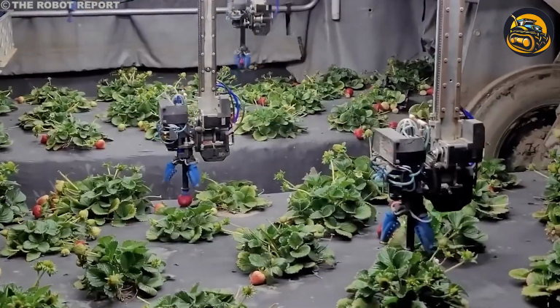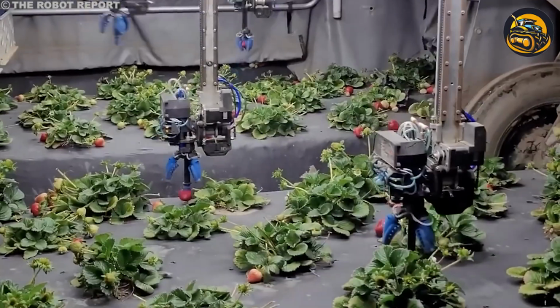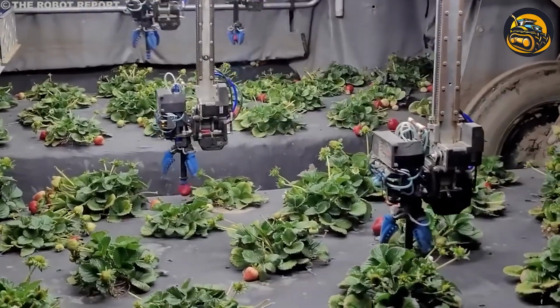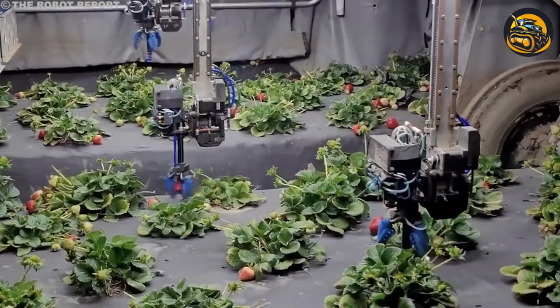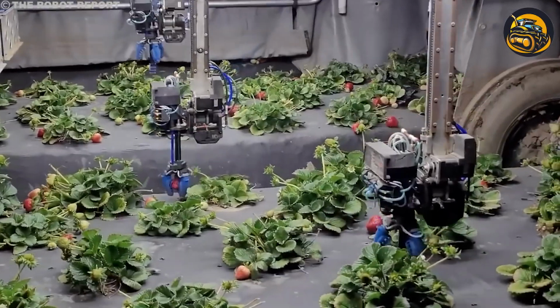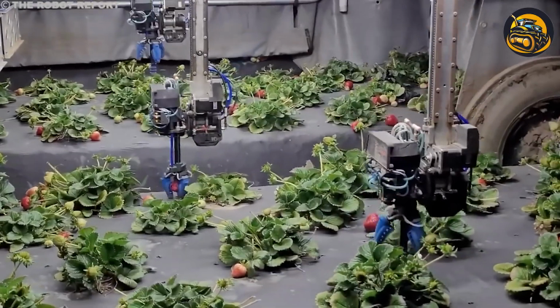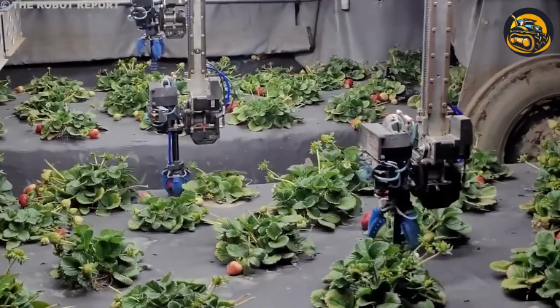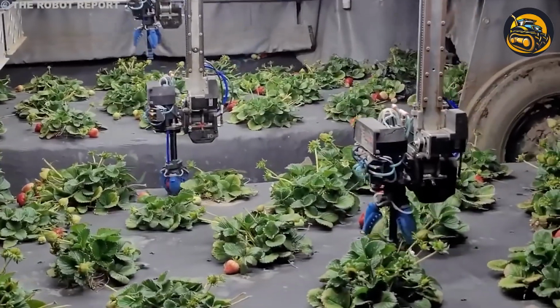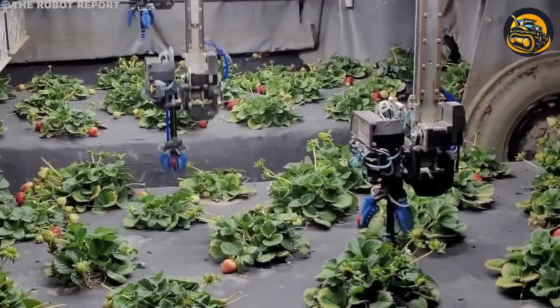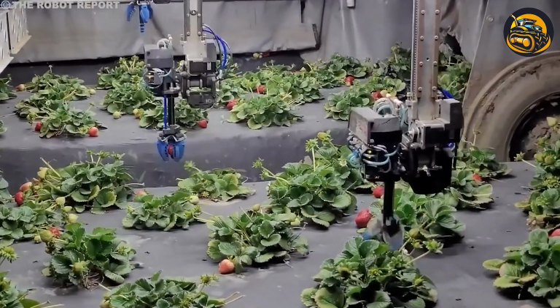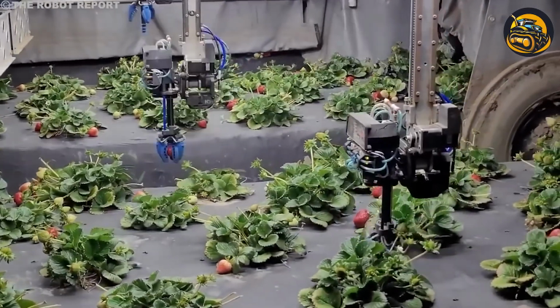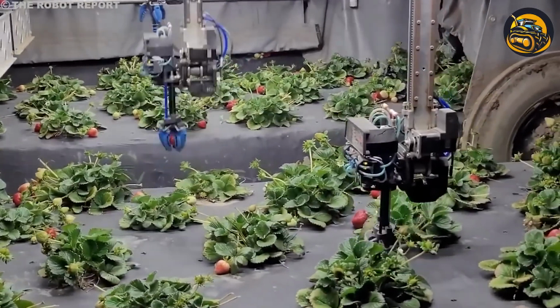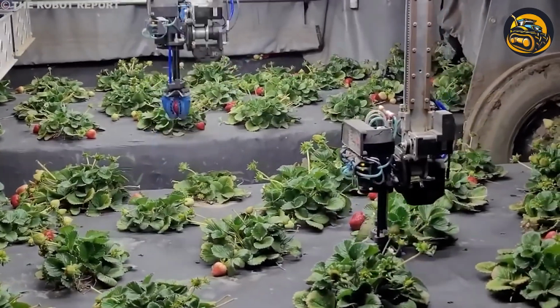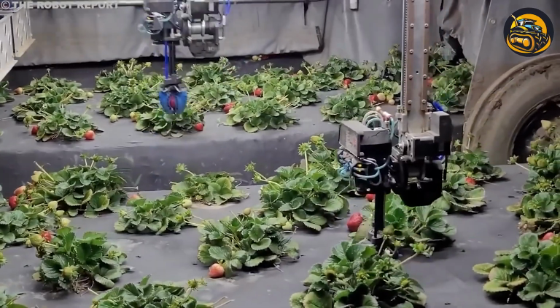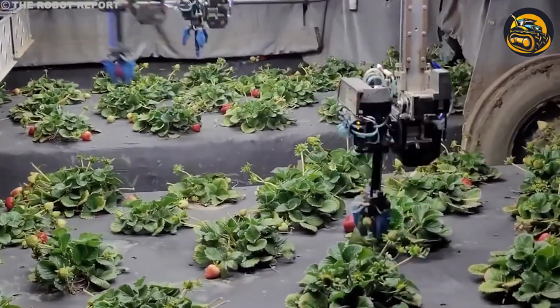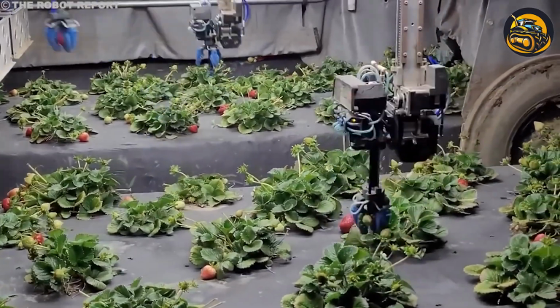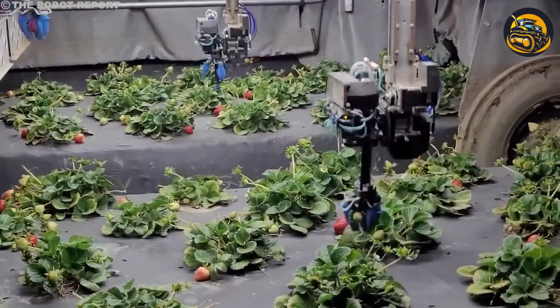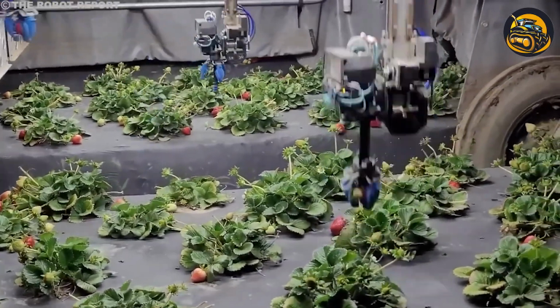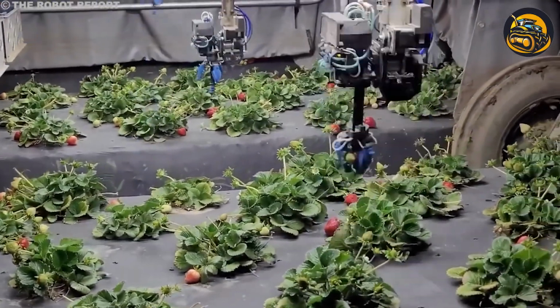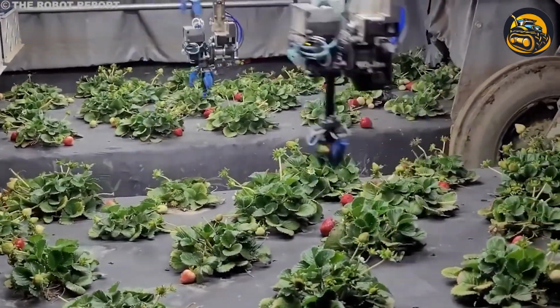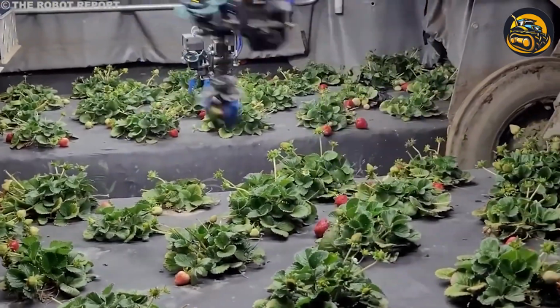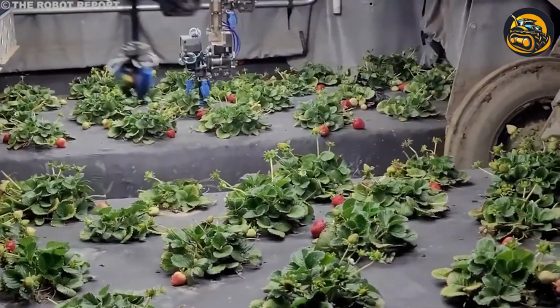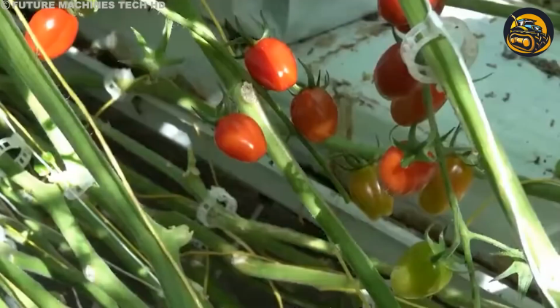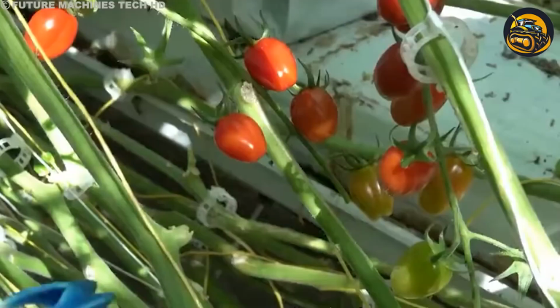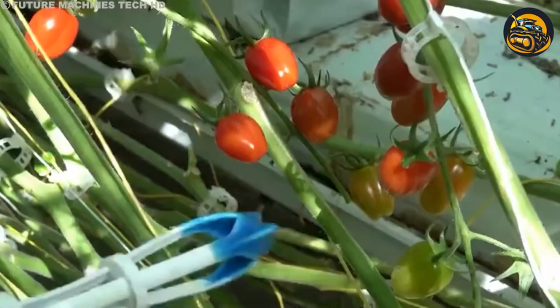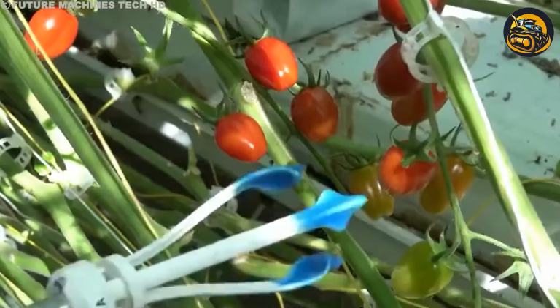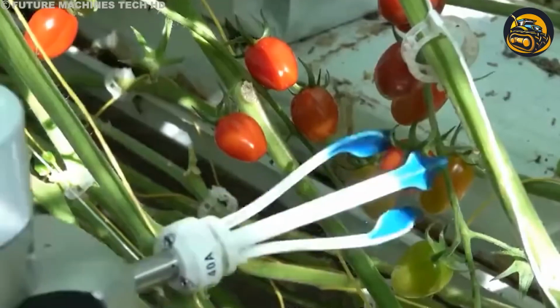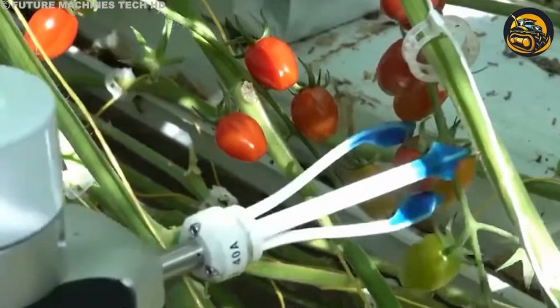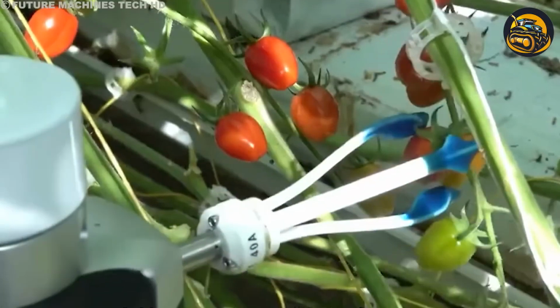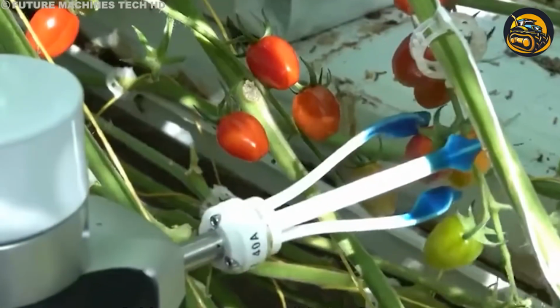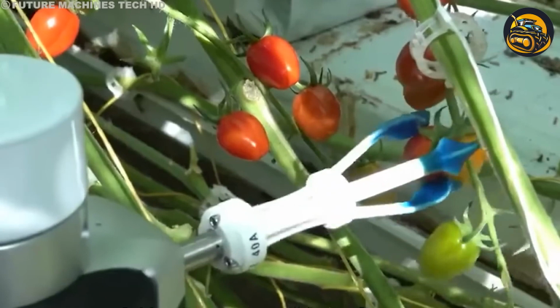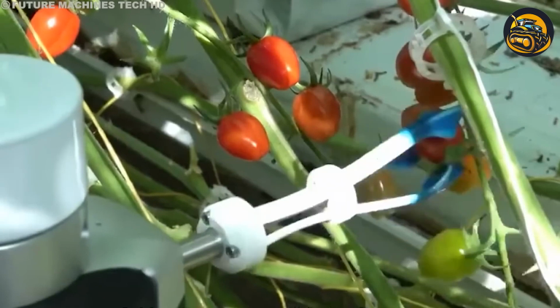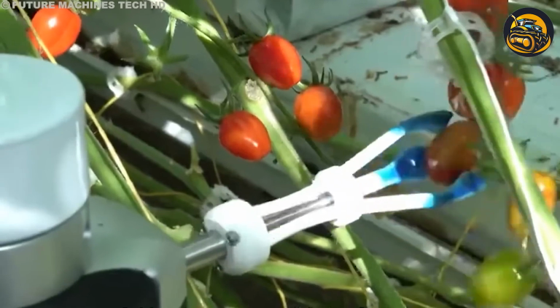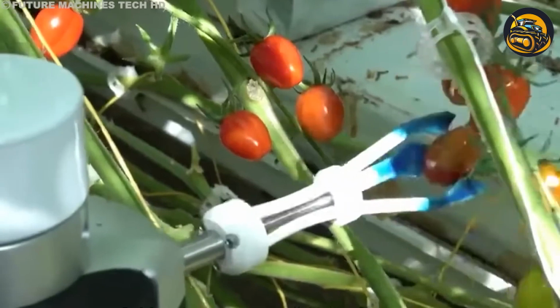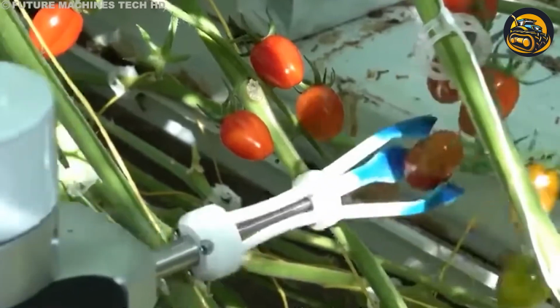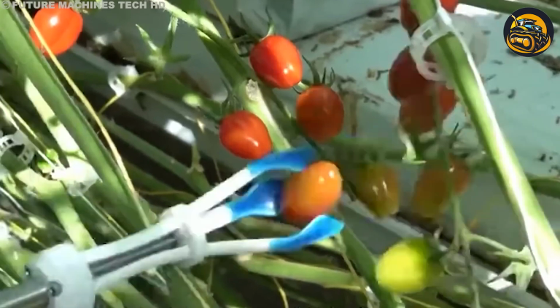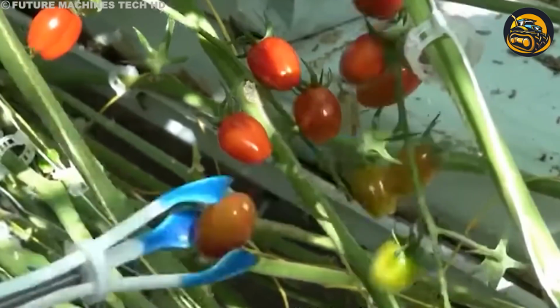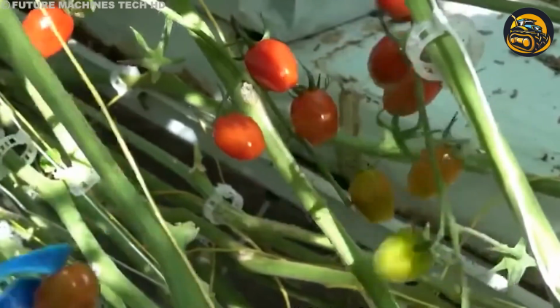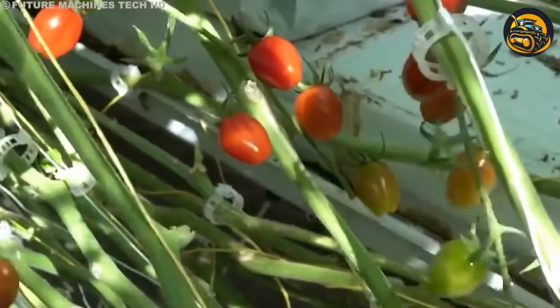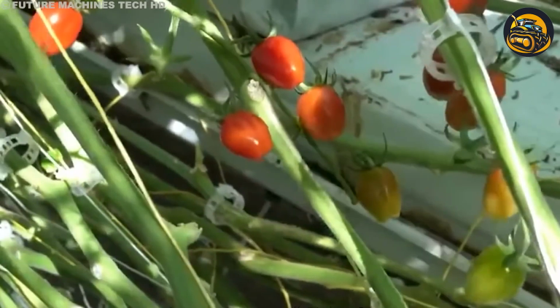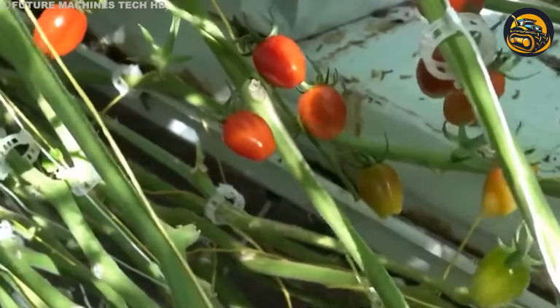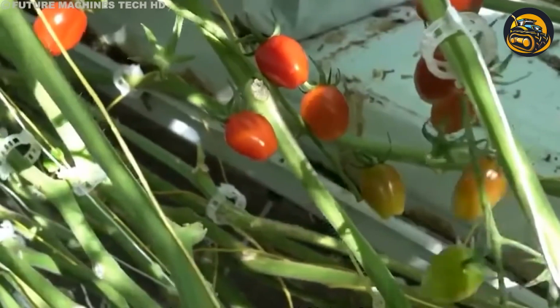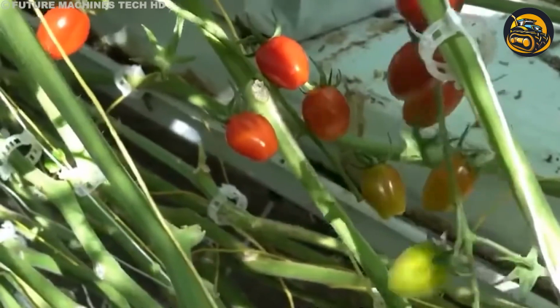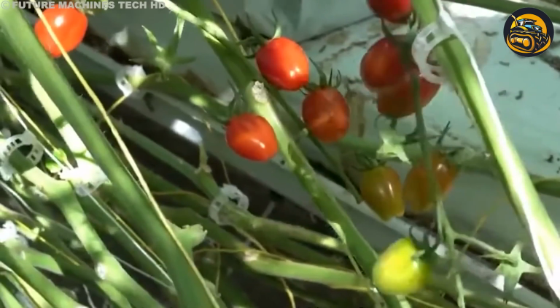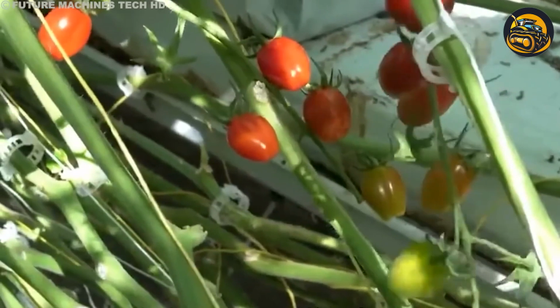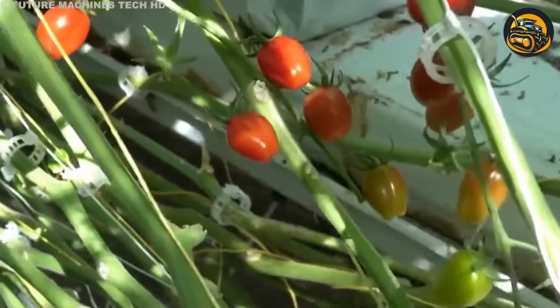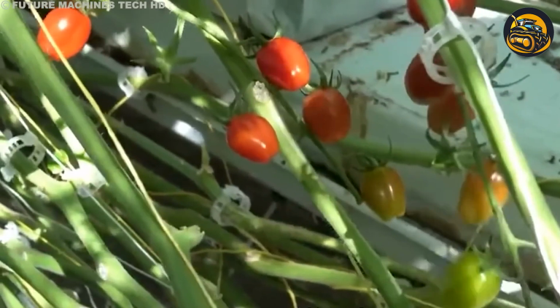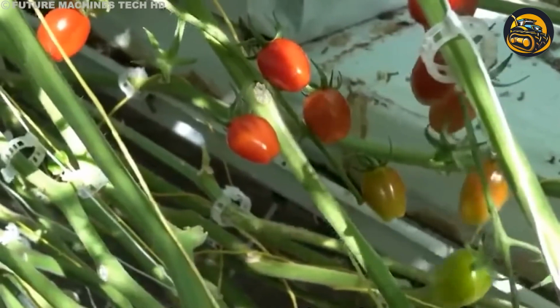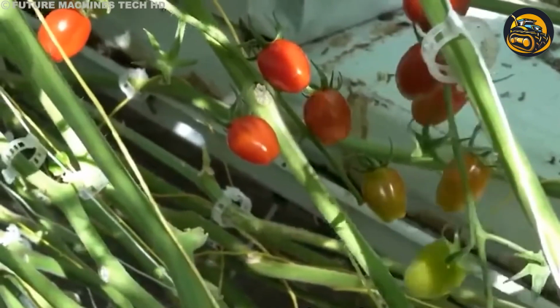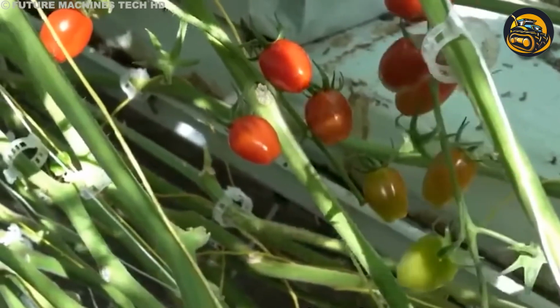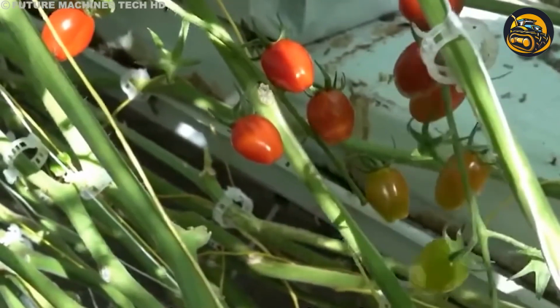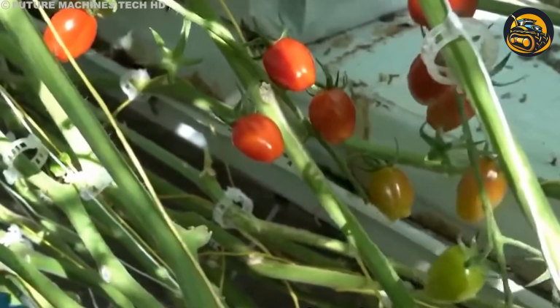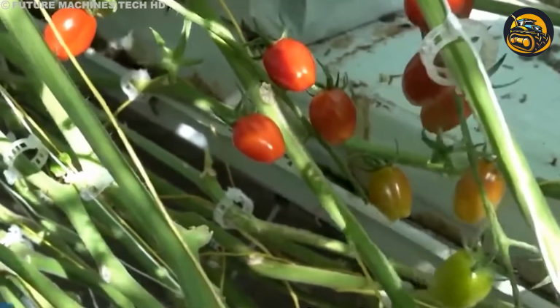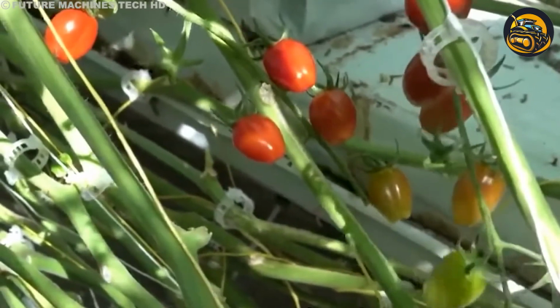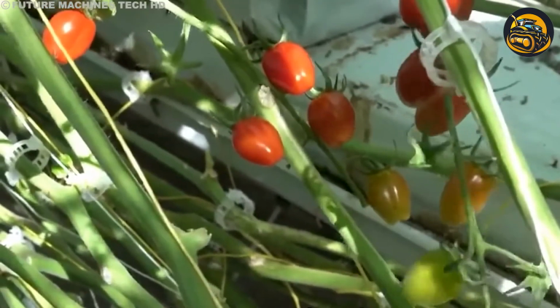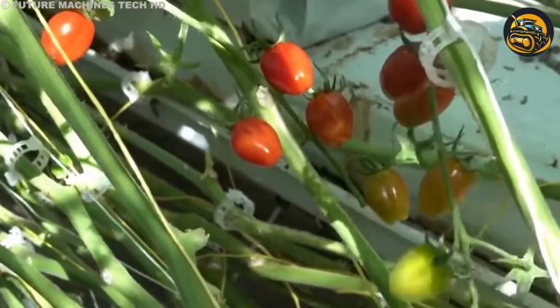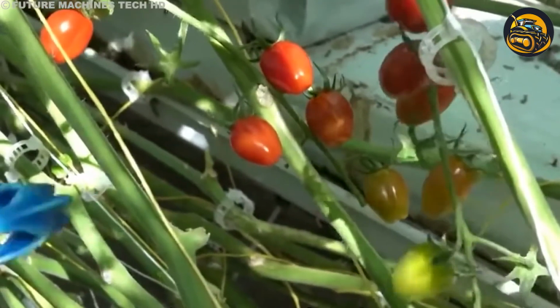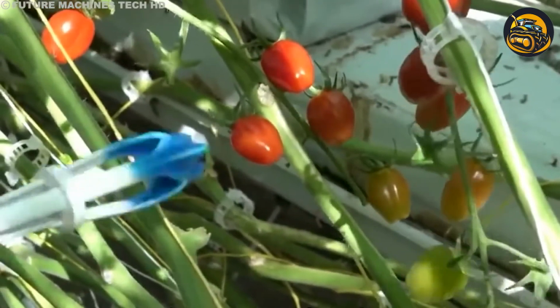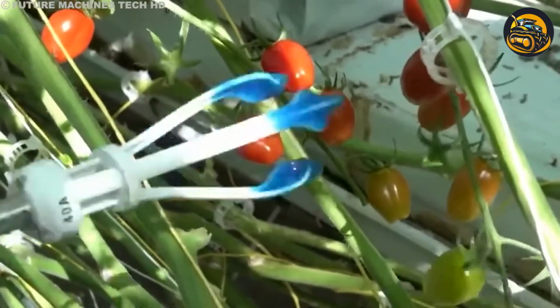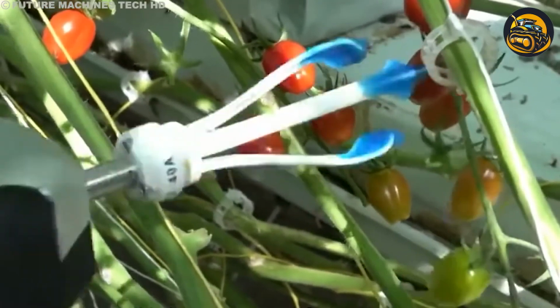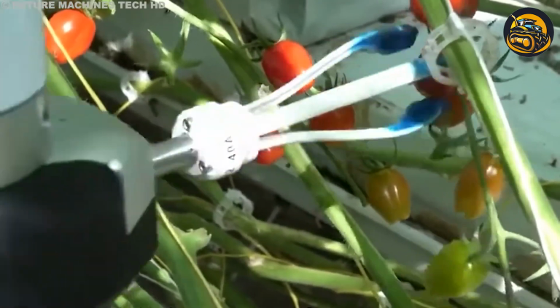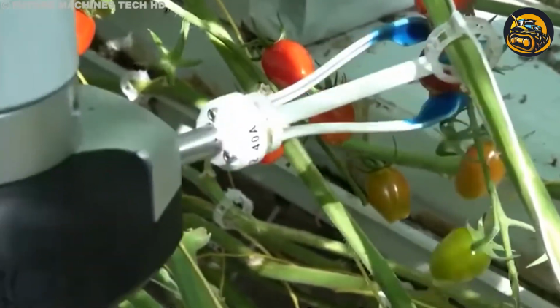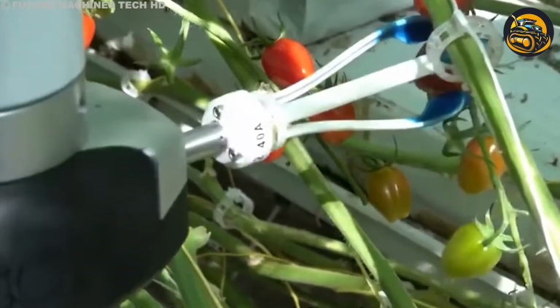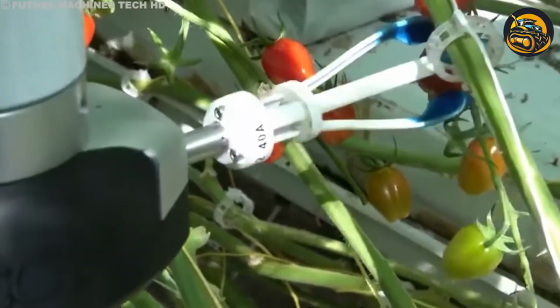This robot uses X-ray vision to assess sweetness, ensuring only the finest specimens make it to the final harvest.